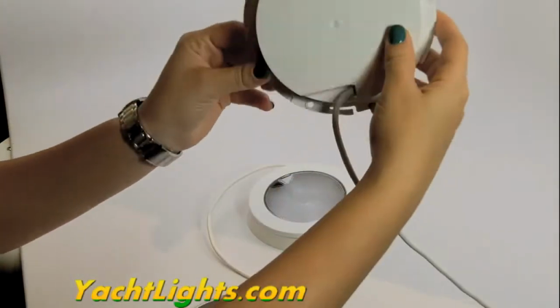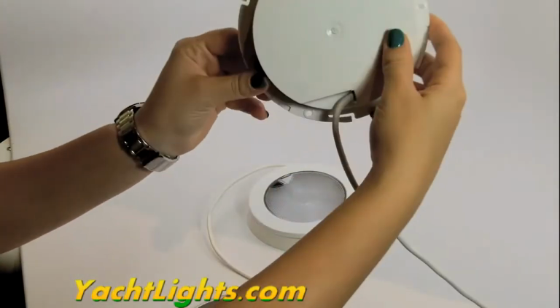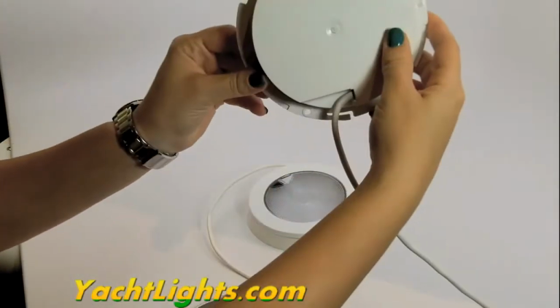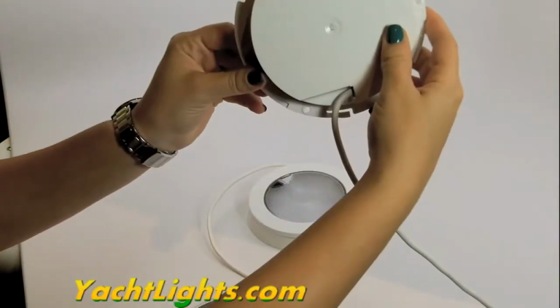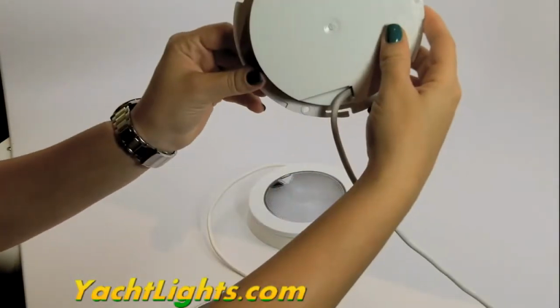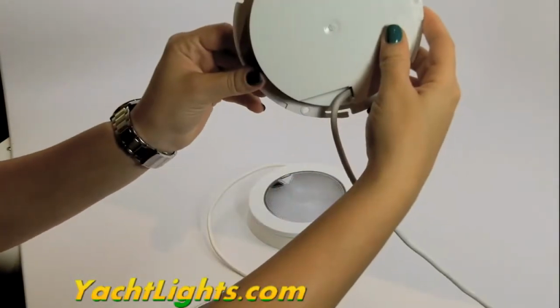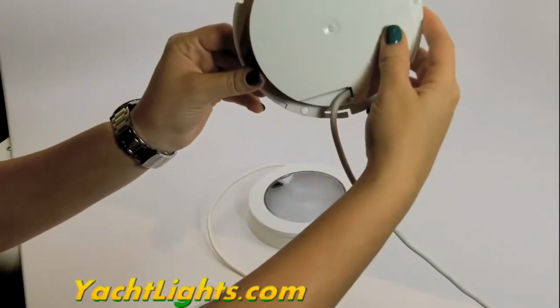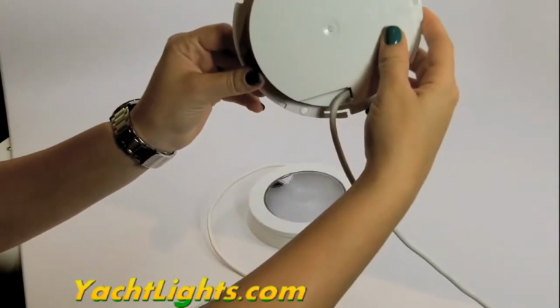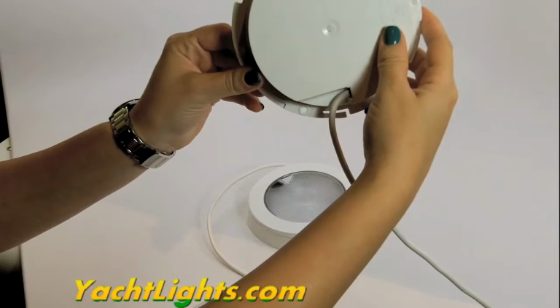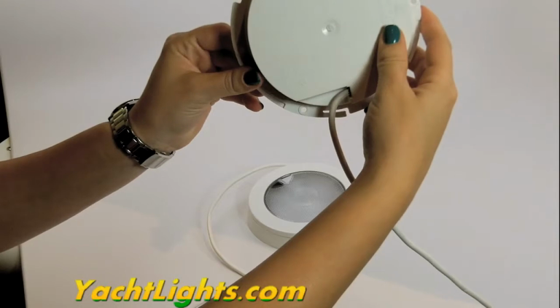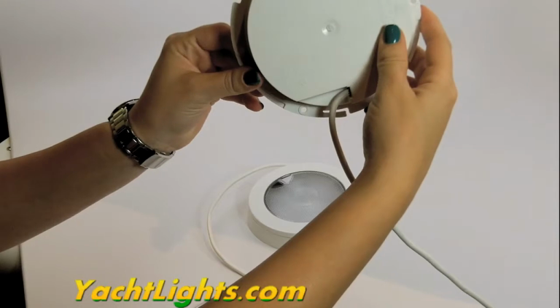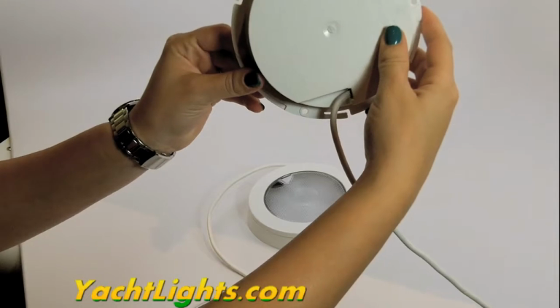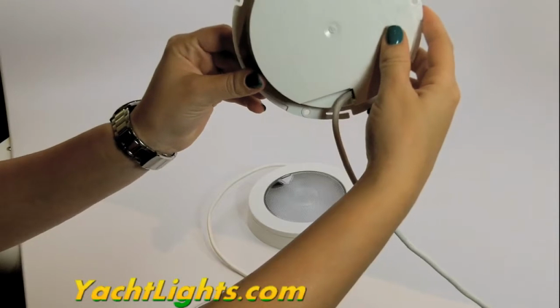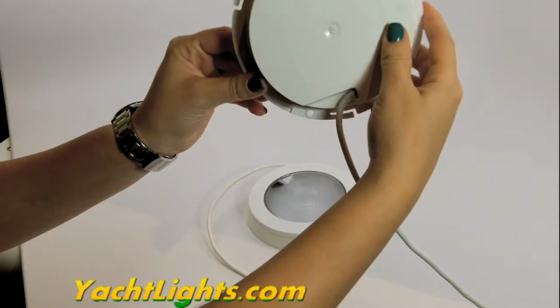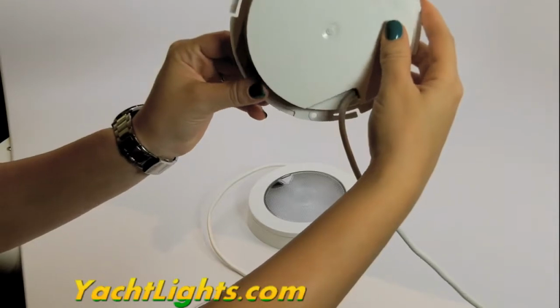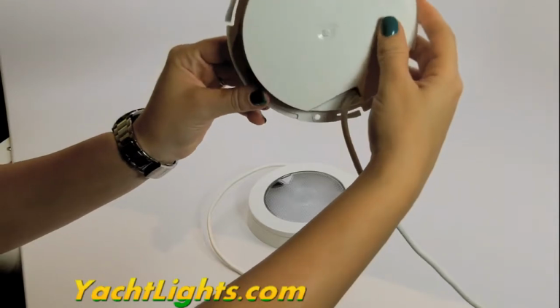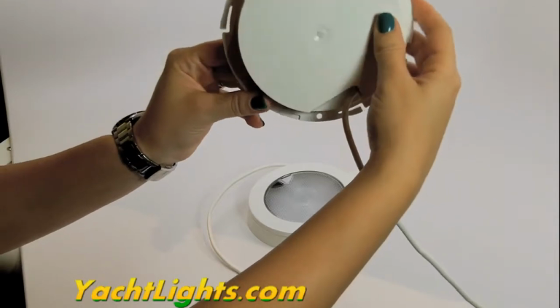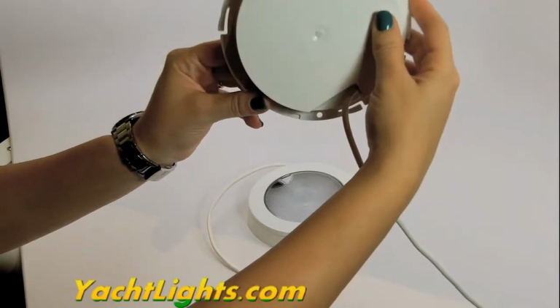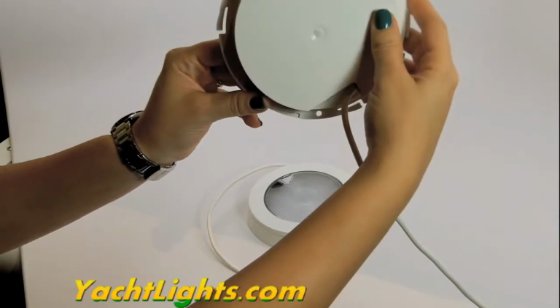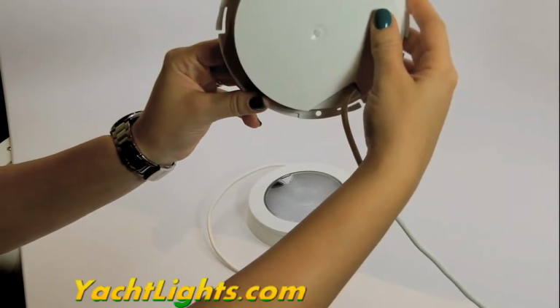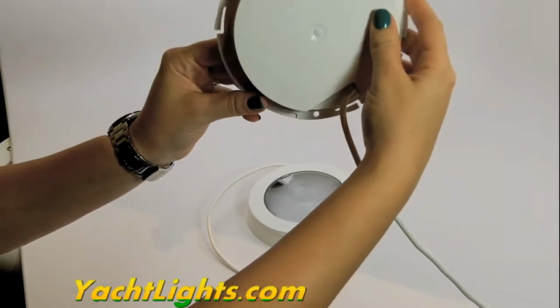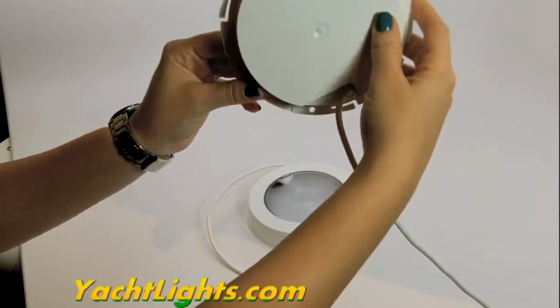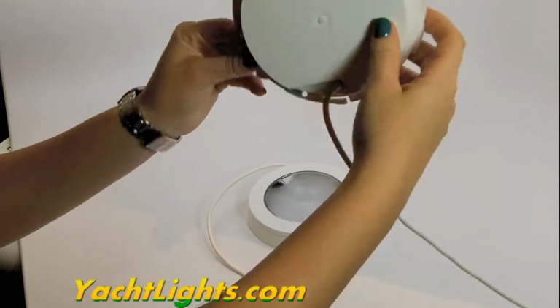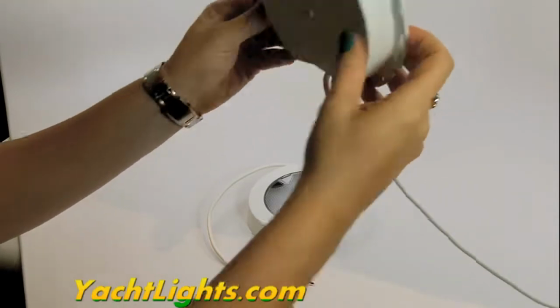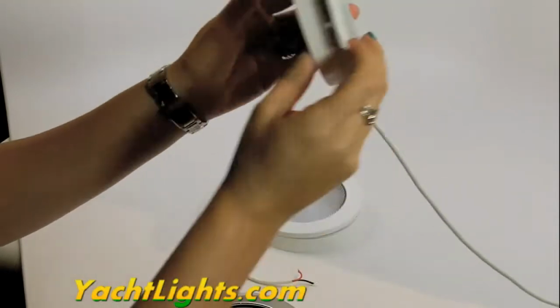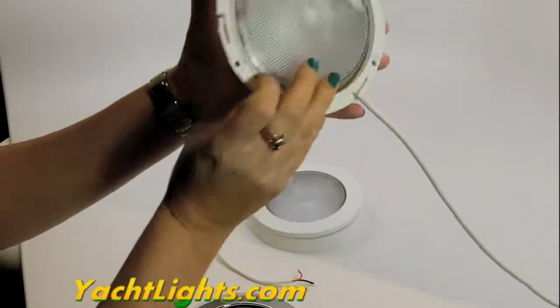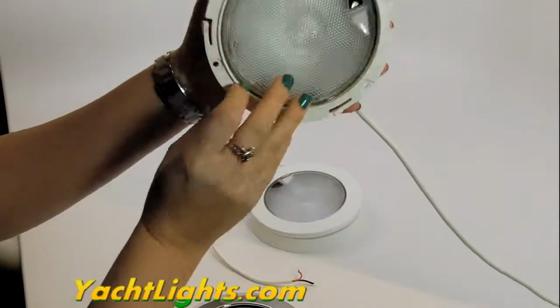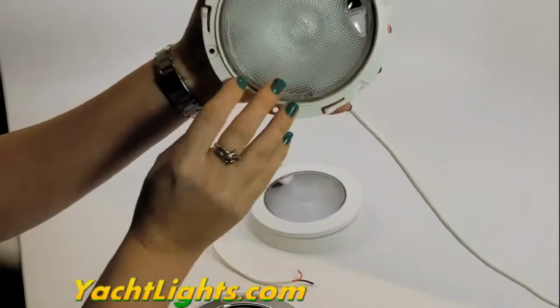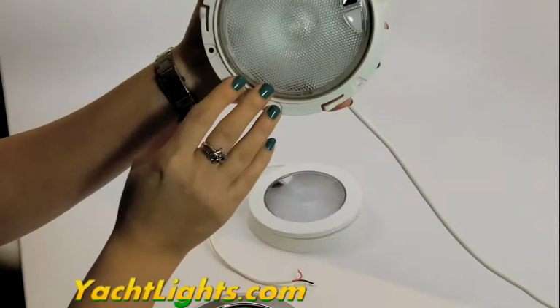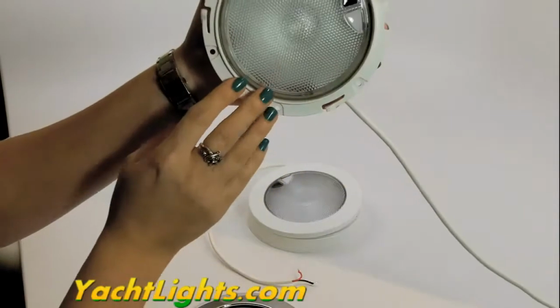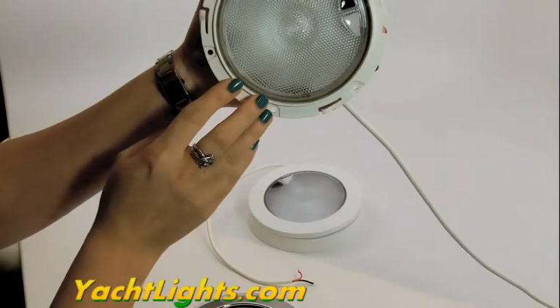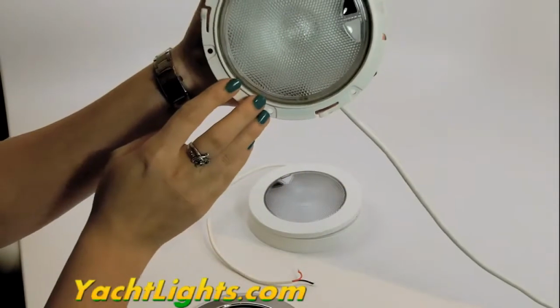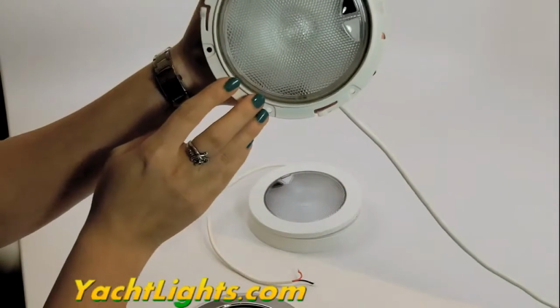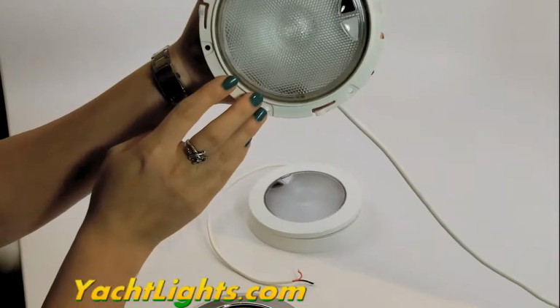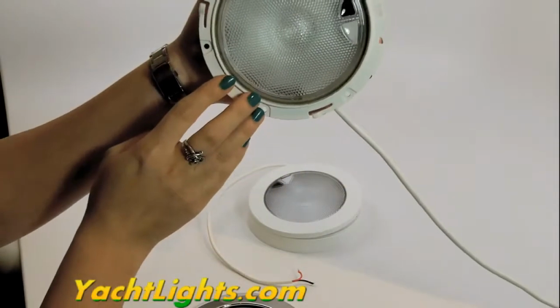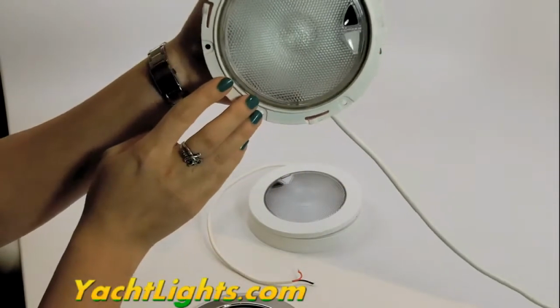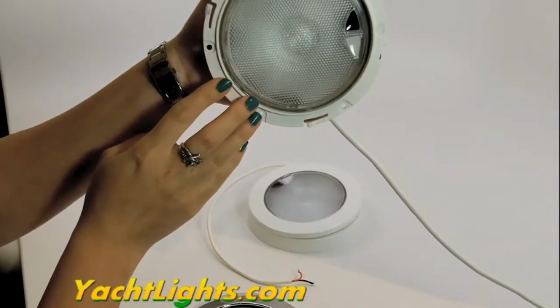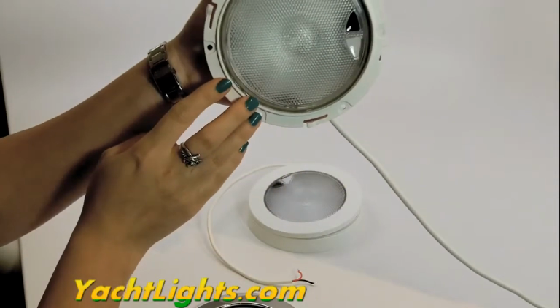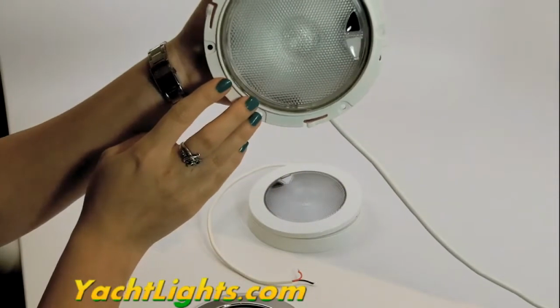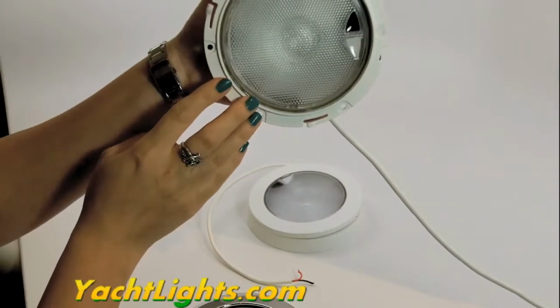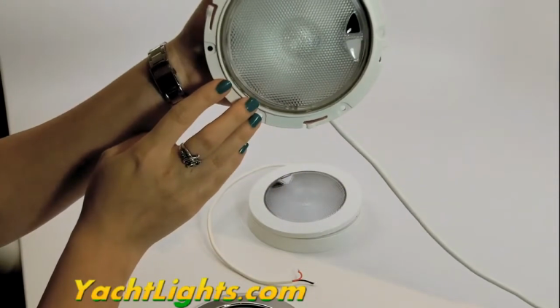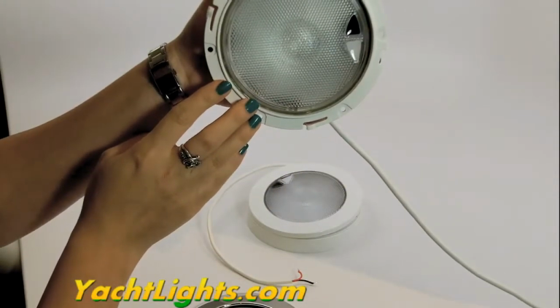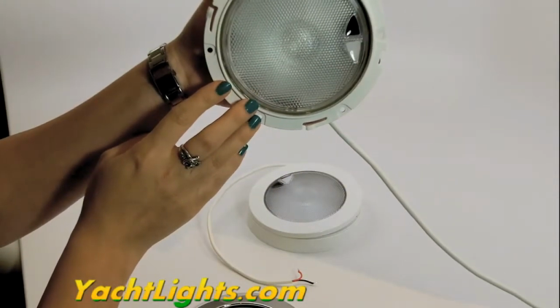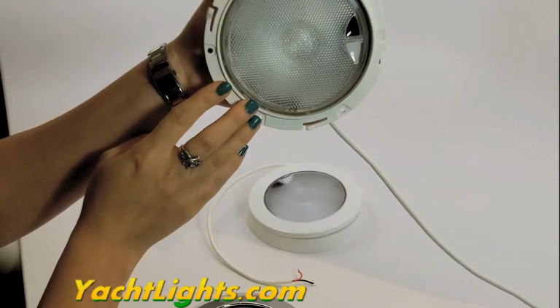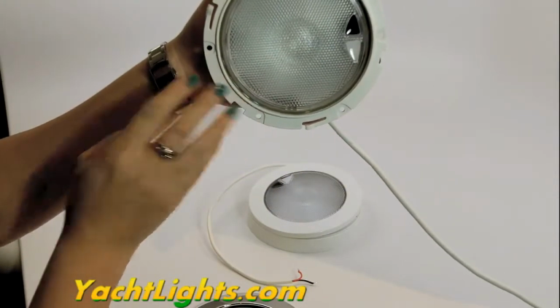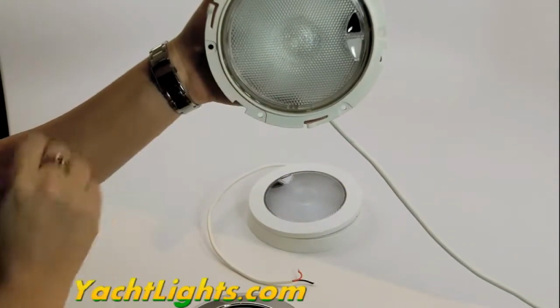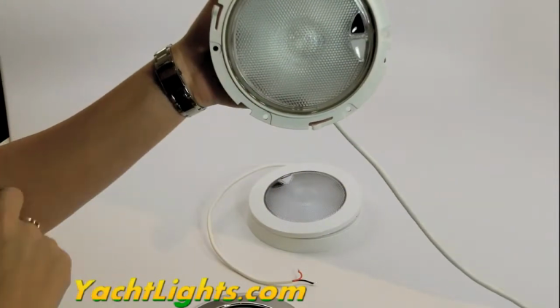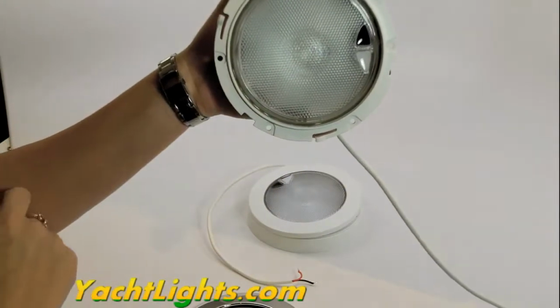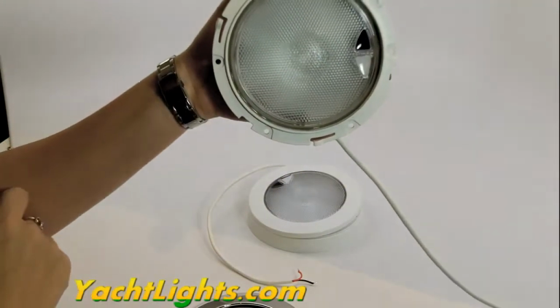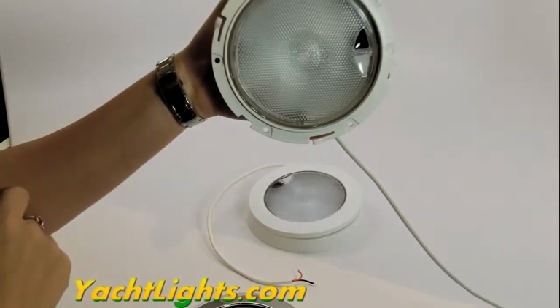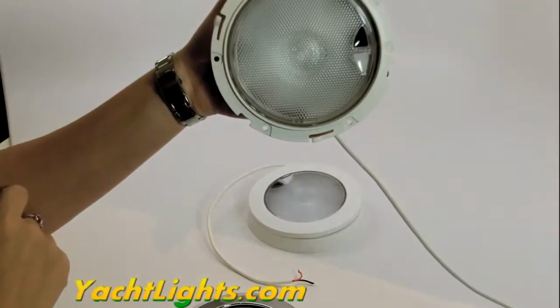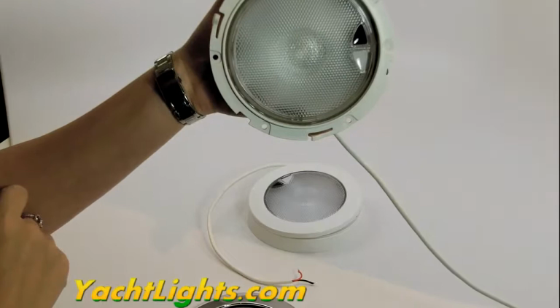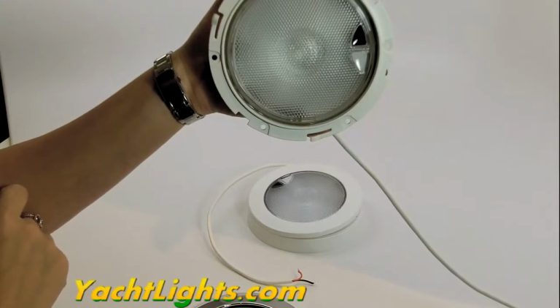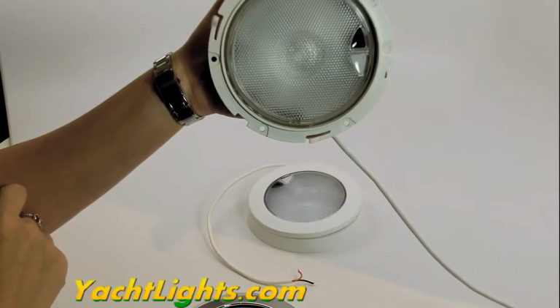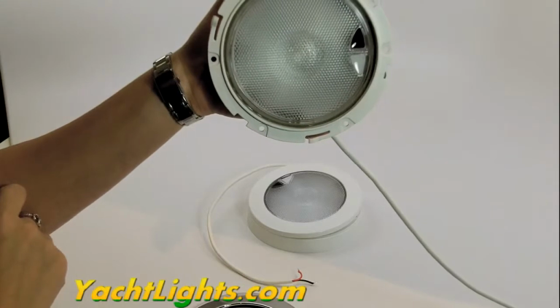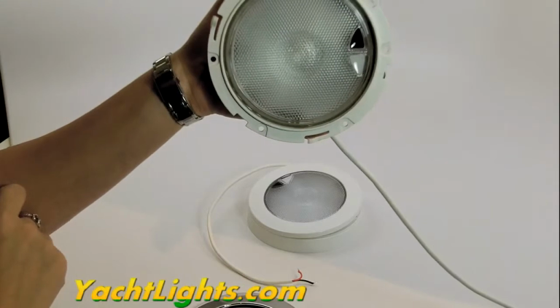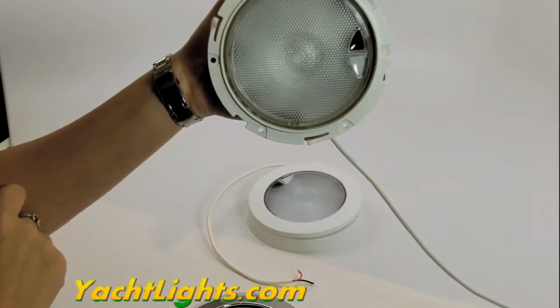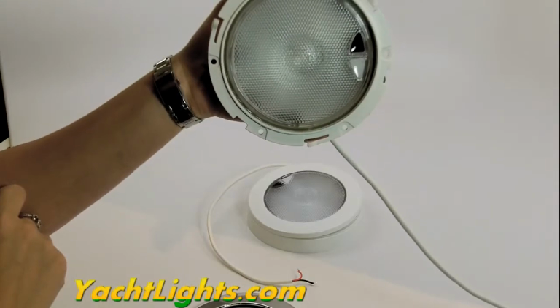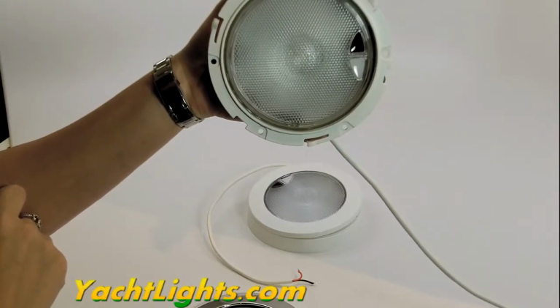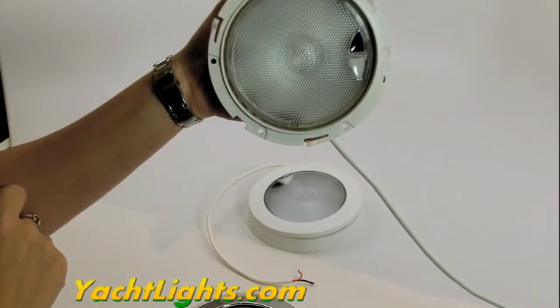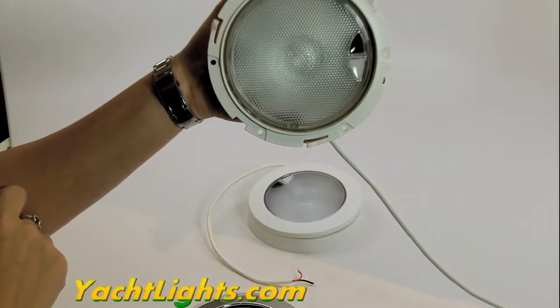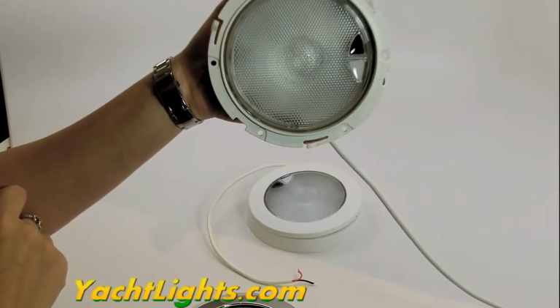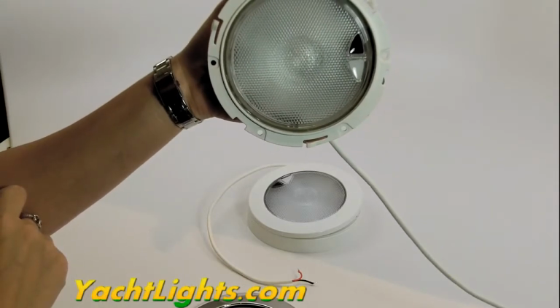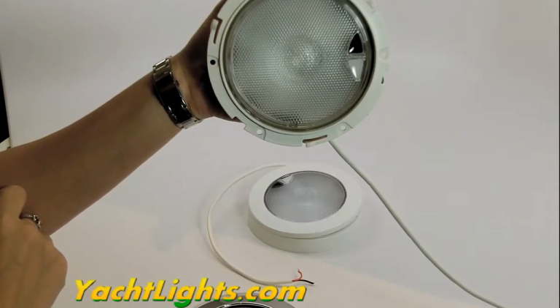It's available in 9 to 33 volts, and it's available on yachtlights.com.